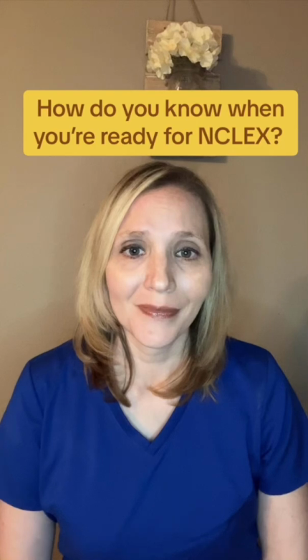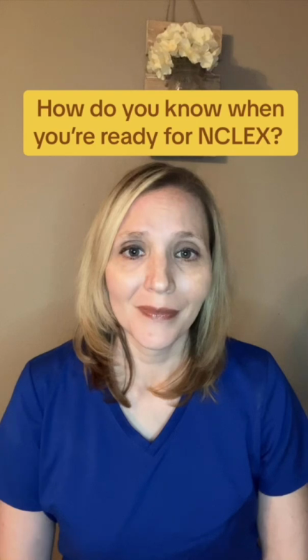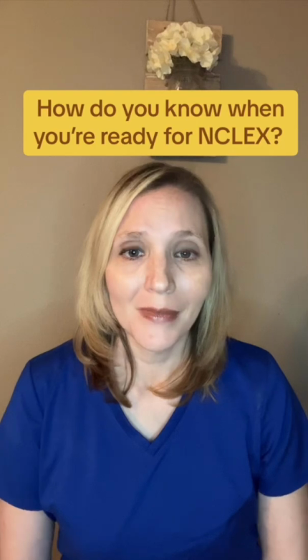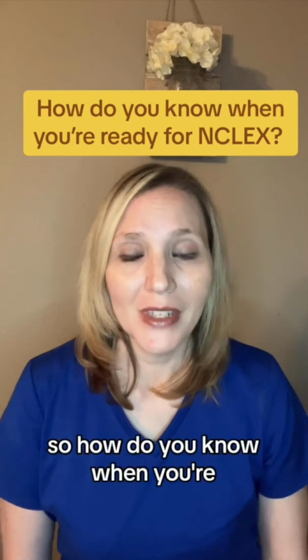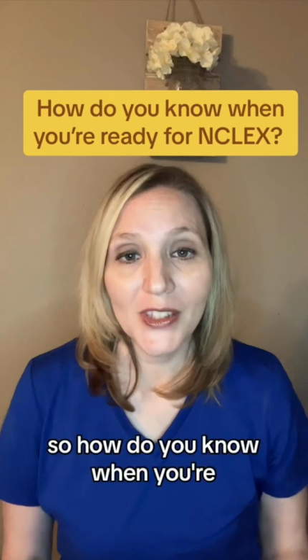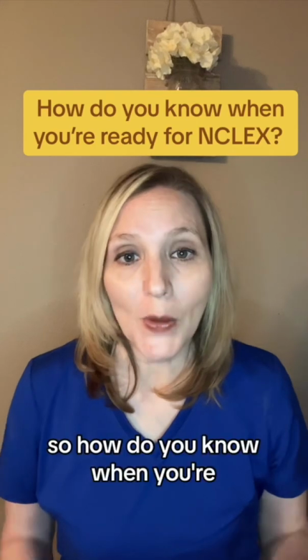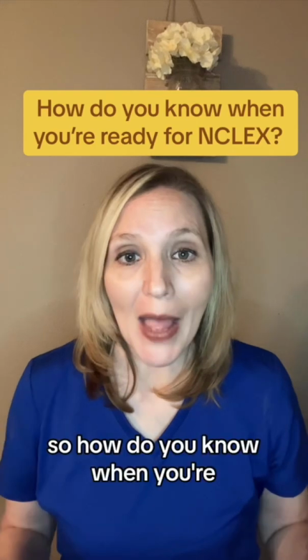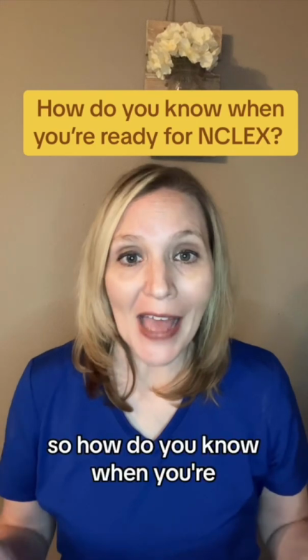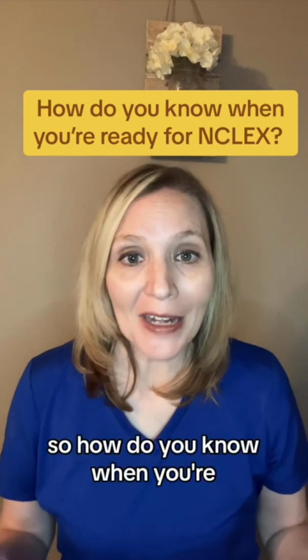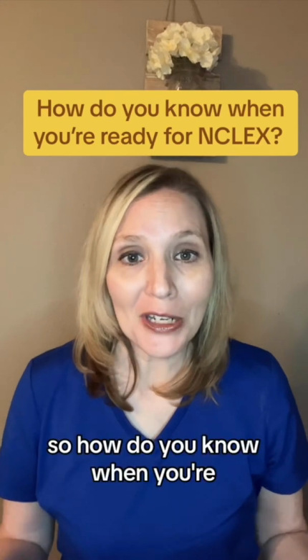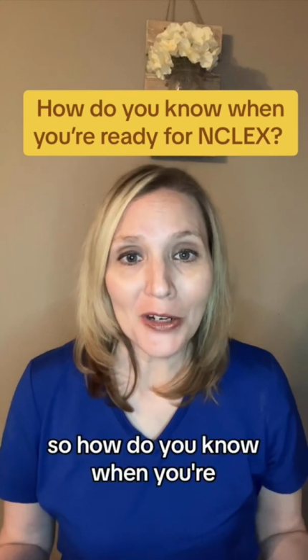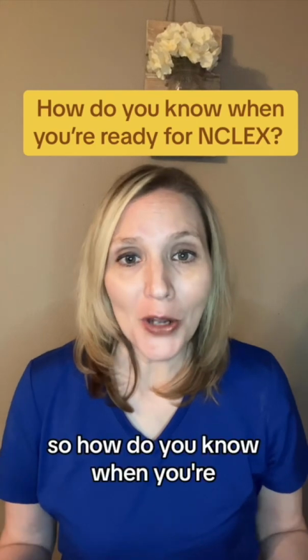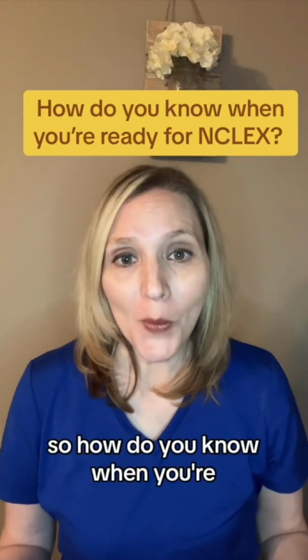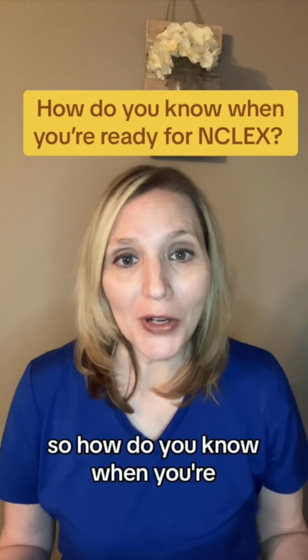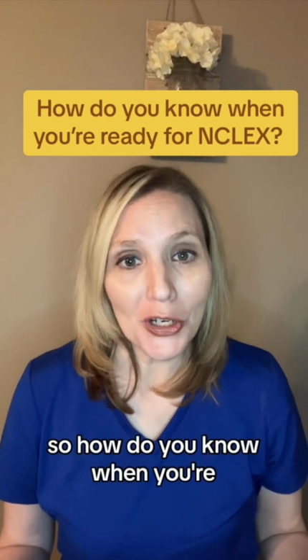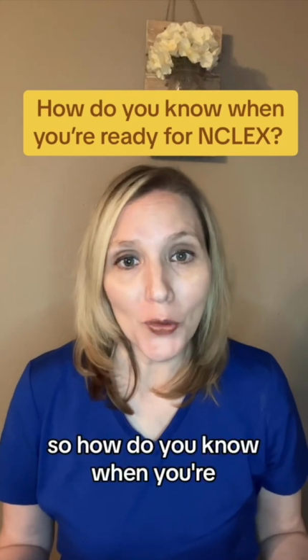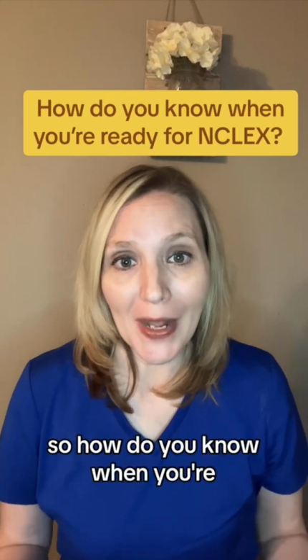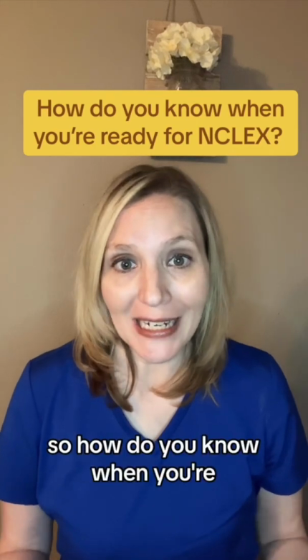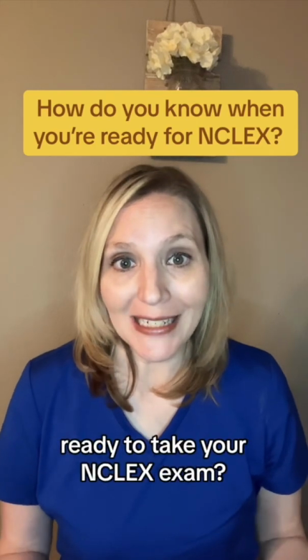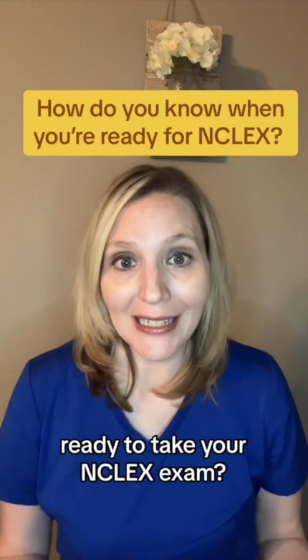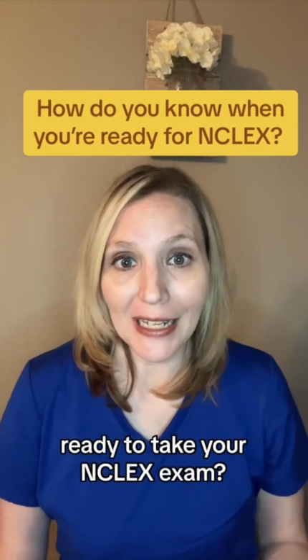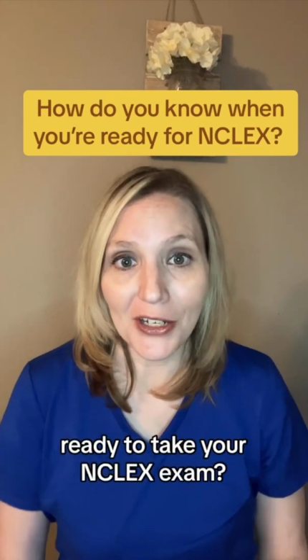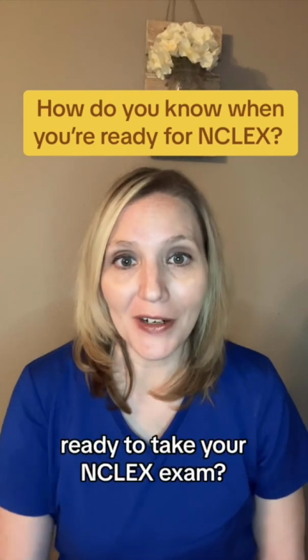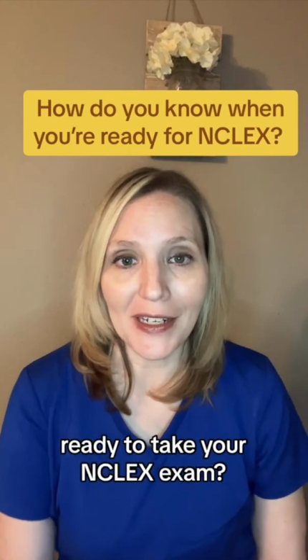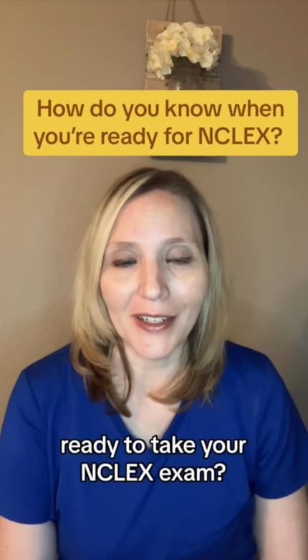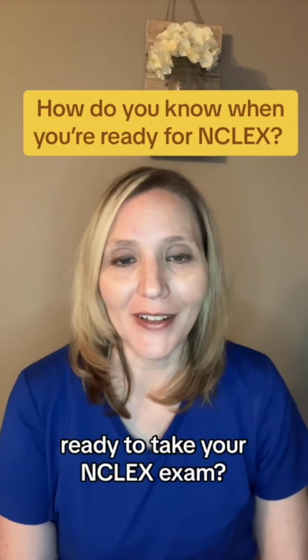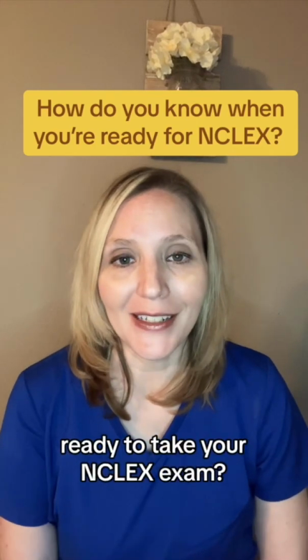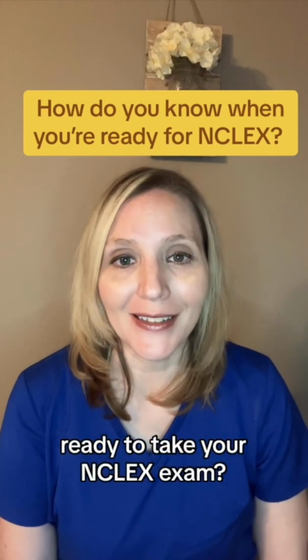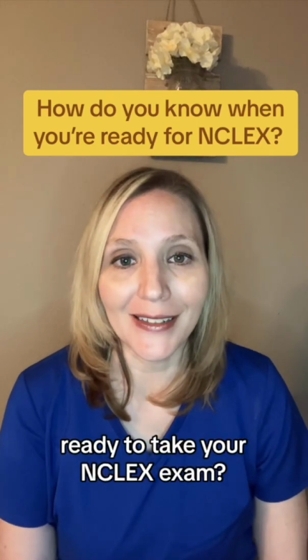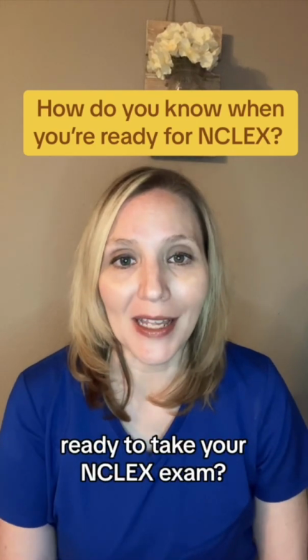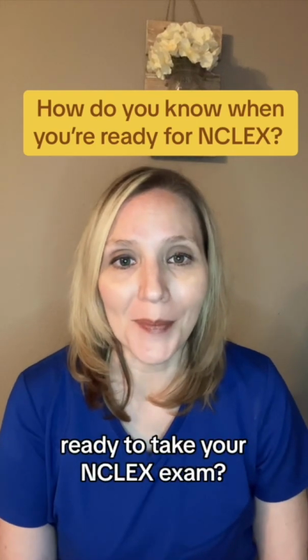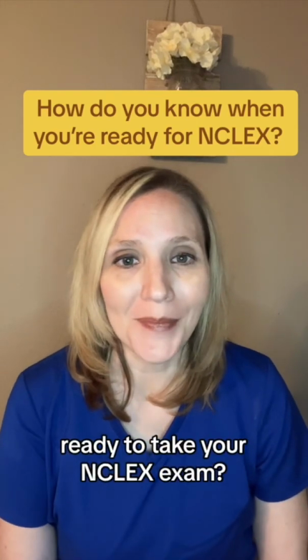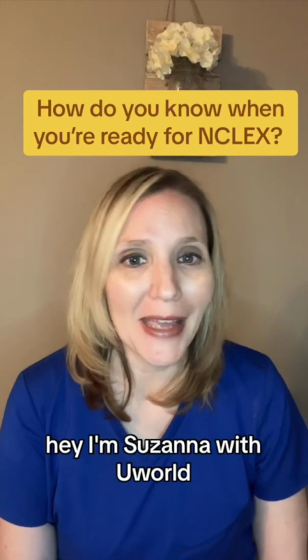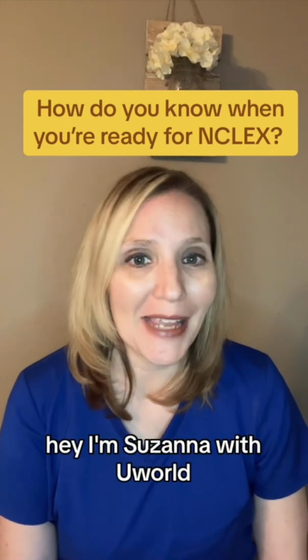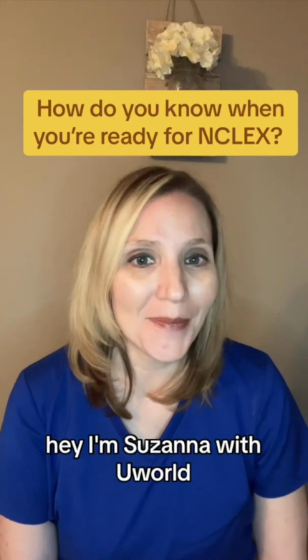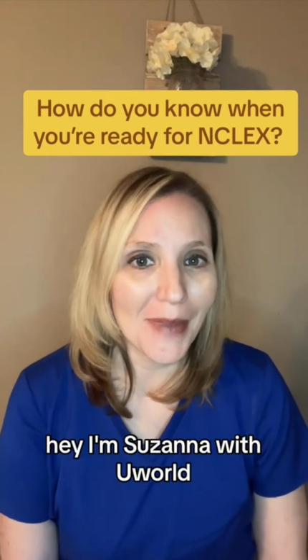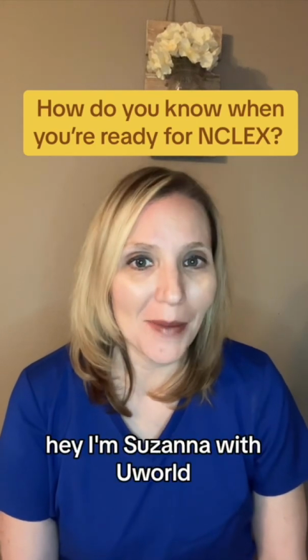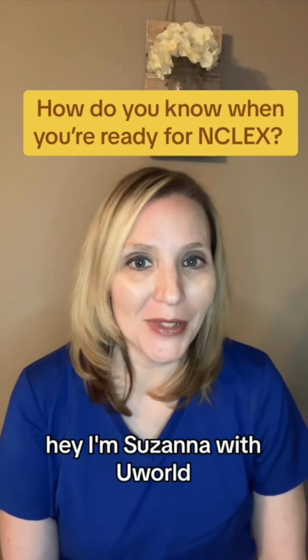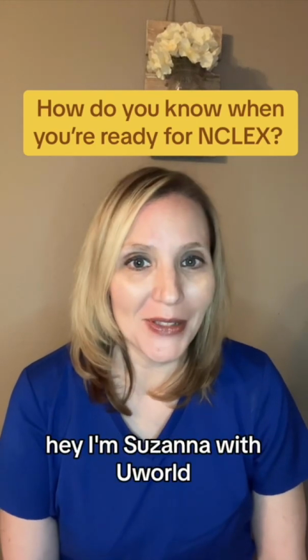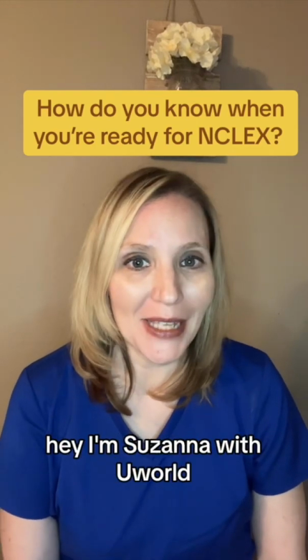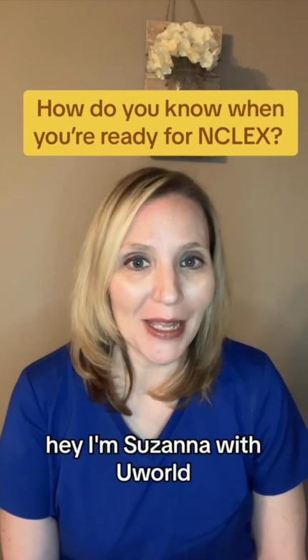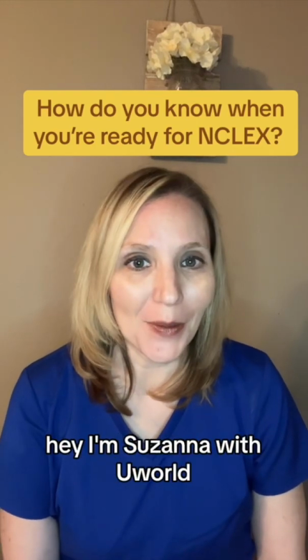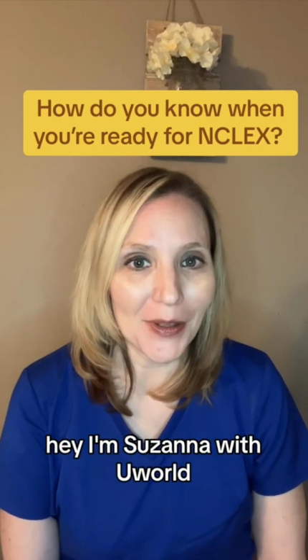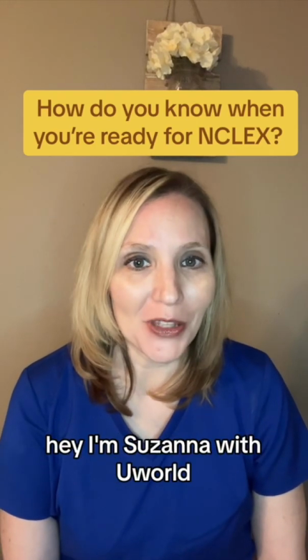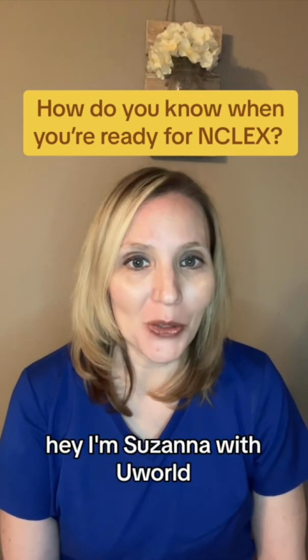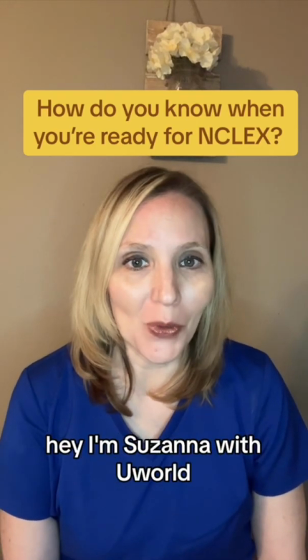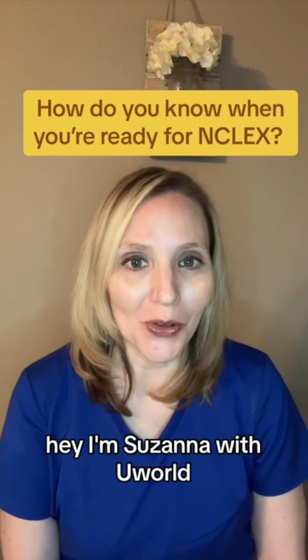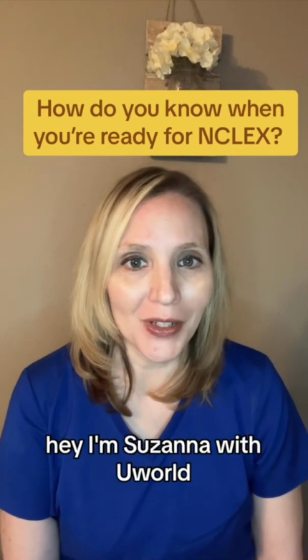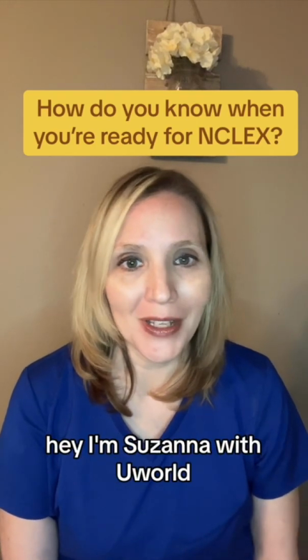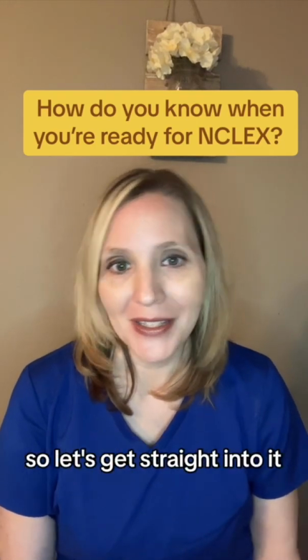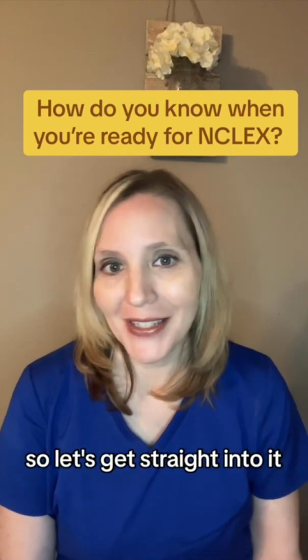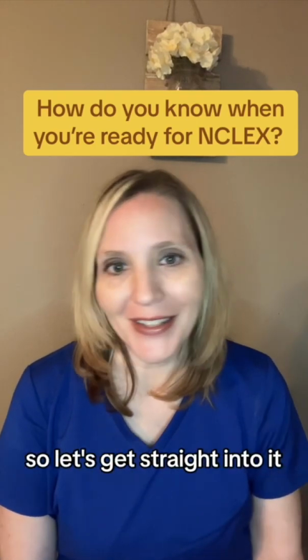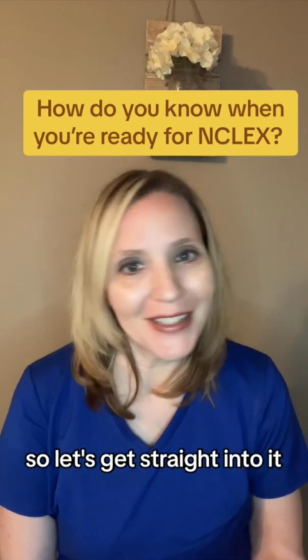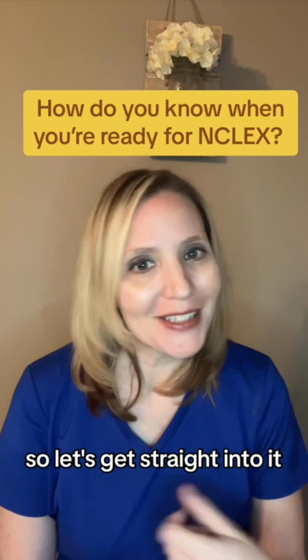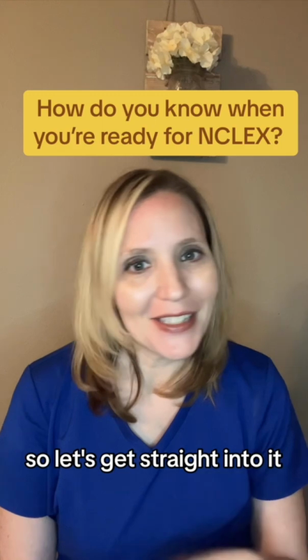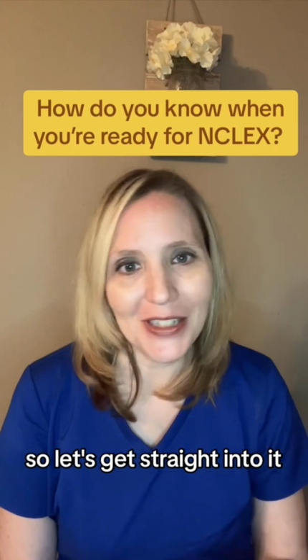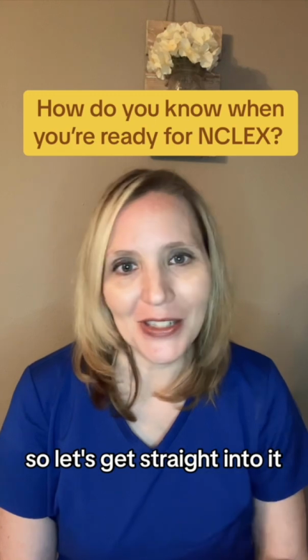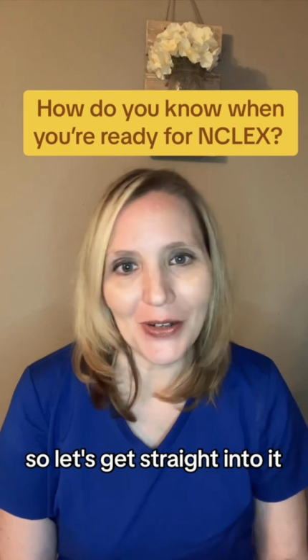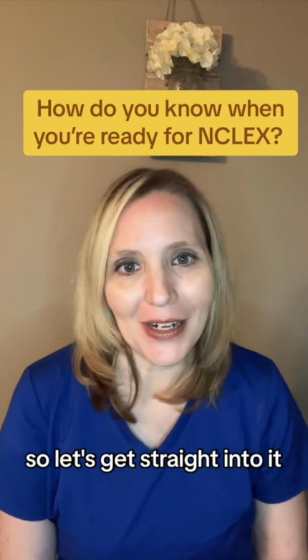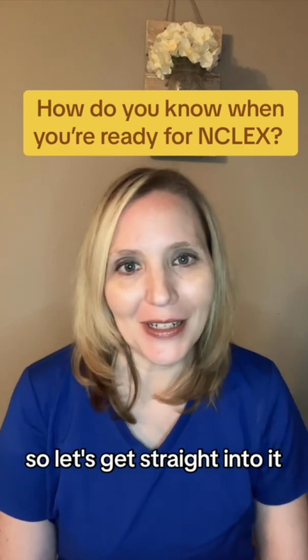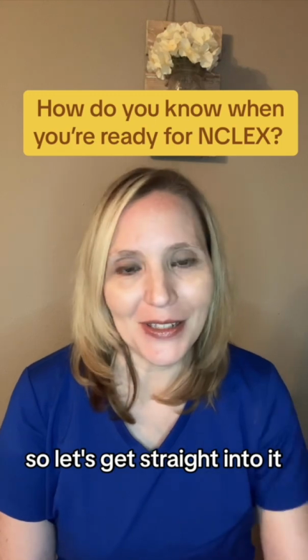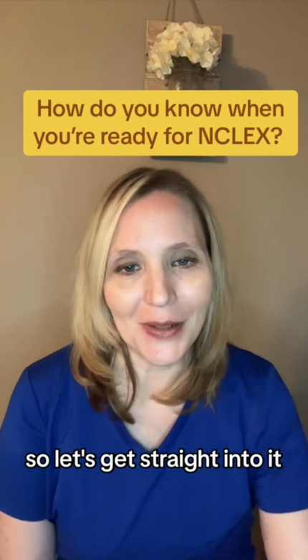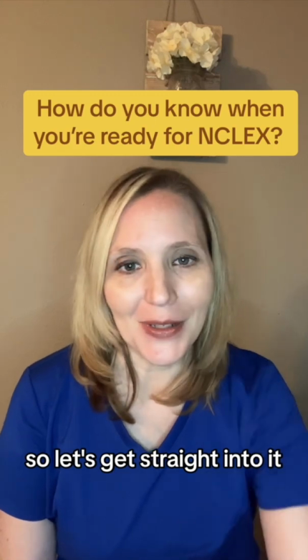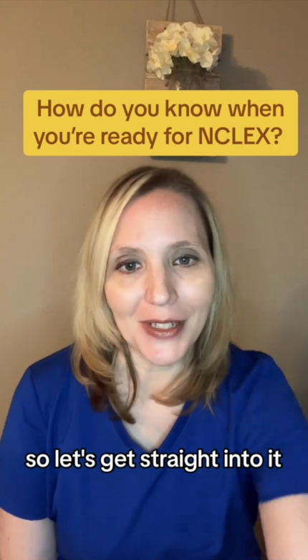So how do you know when you're ready to take your NCLEX exam? Hey, I'm Susanna with UWorld, so let's get straight into it.